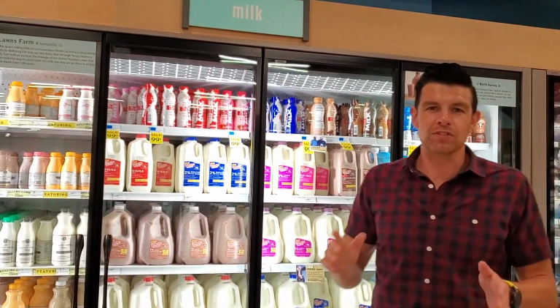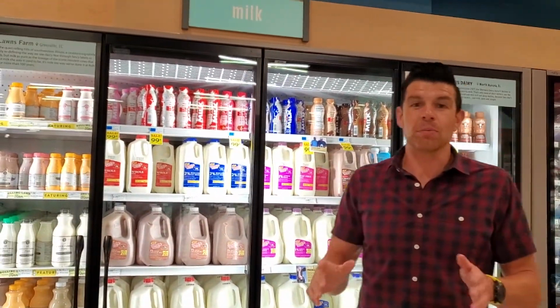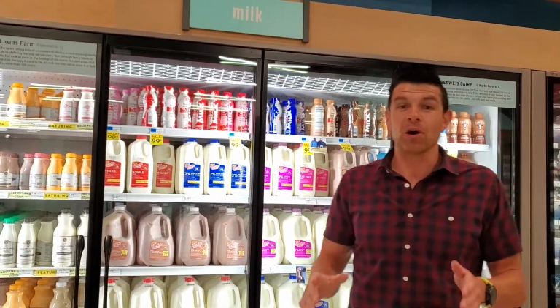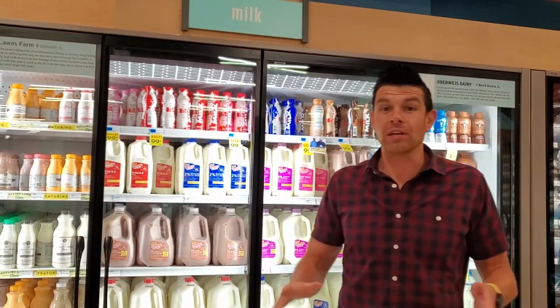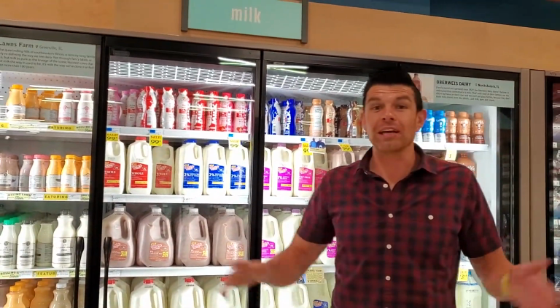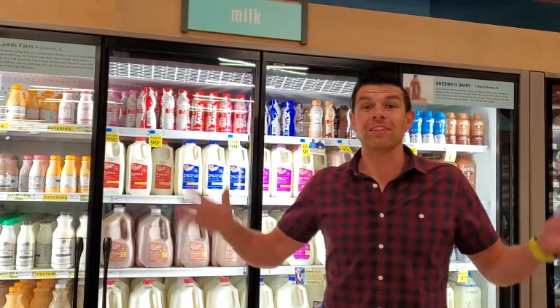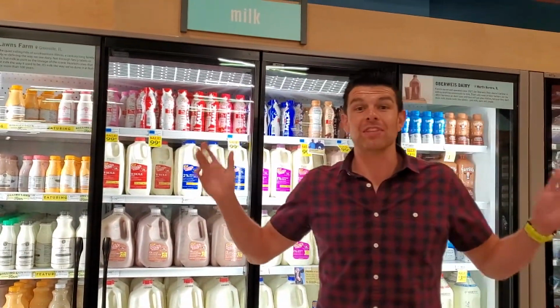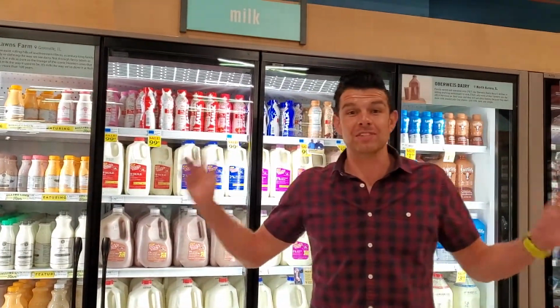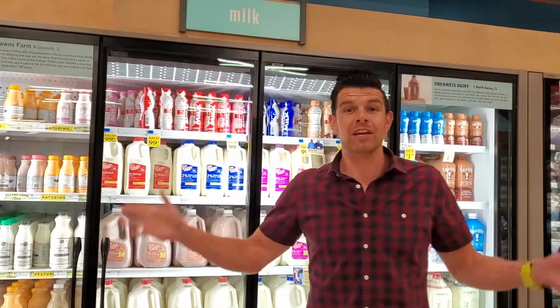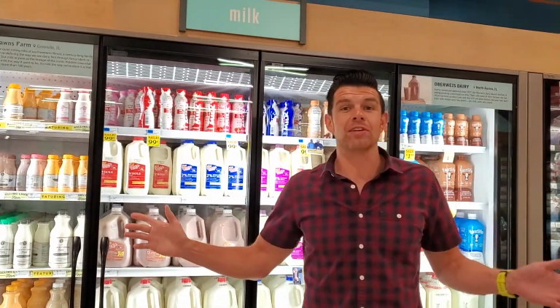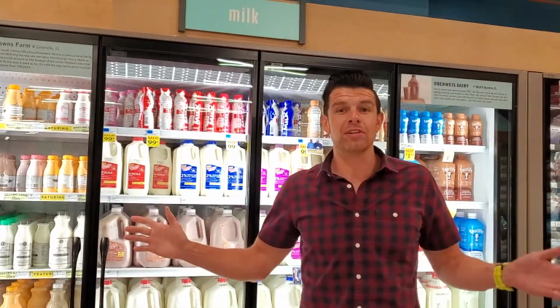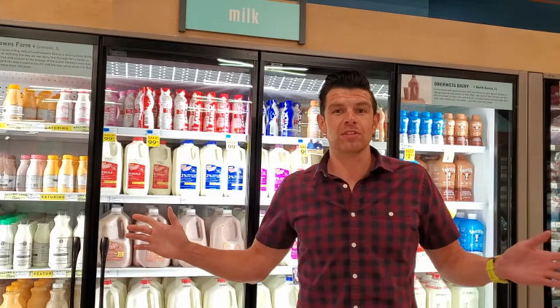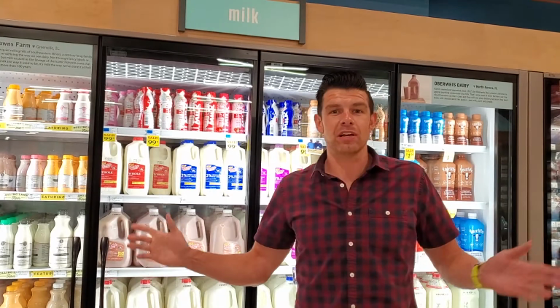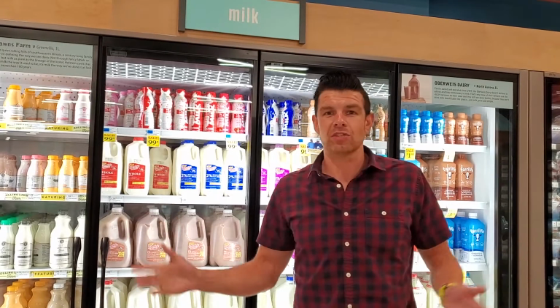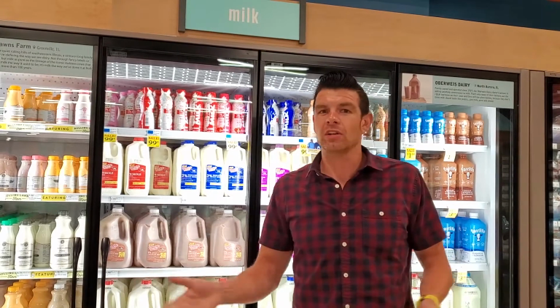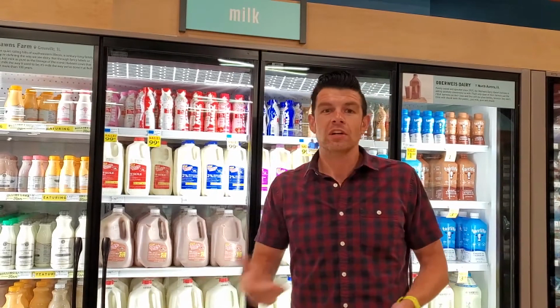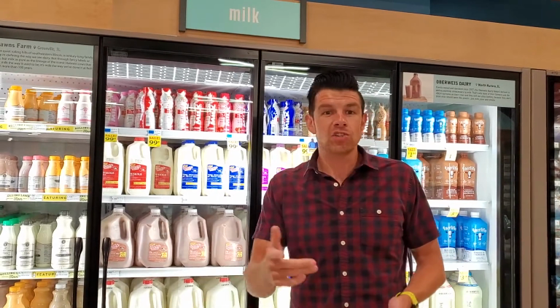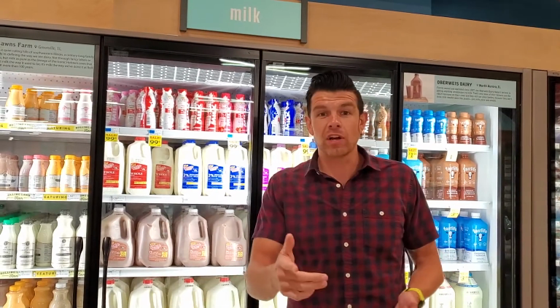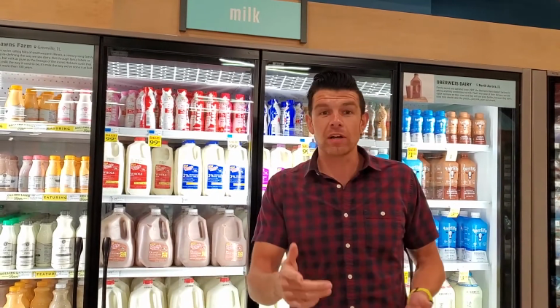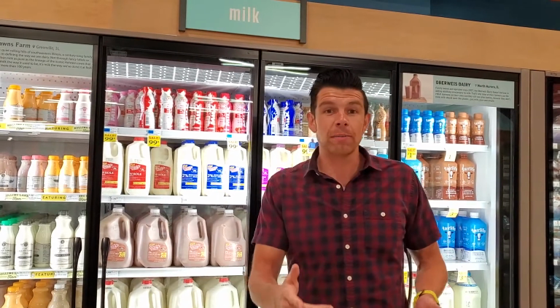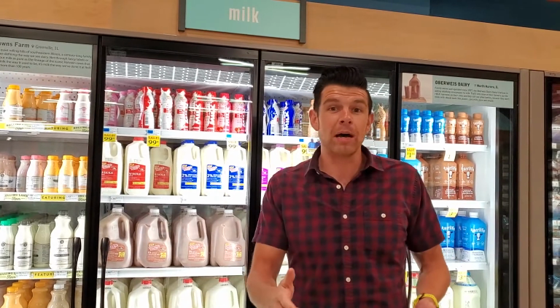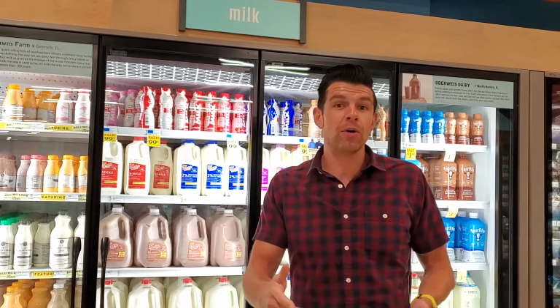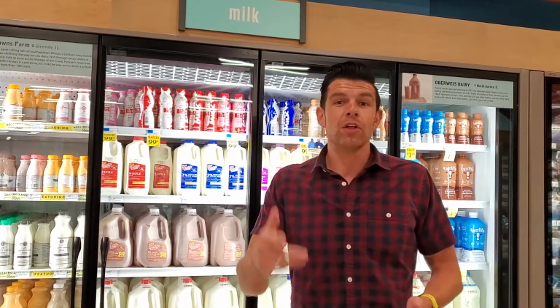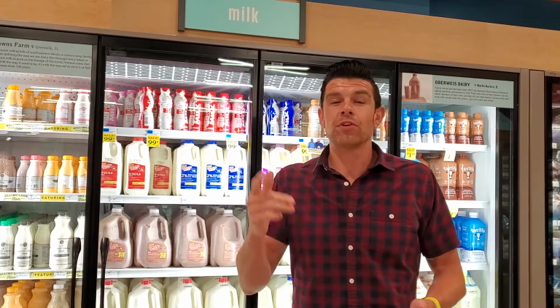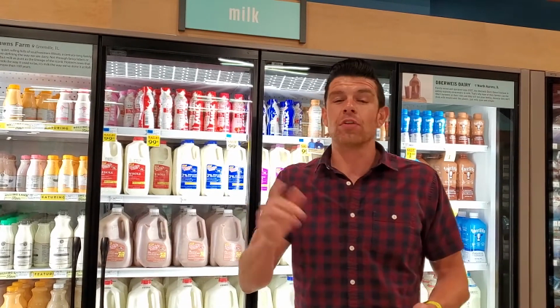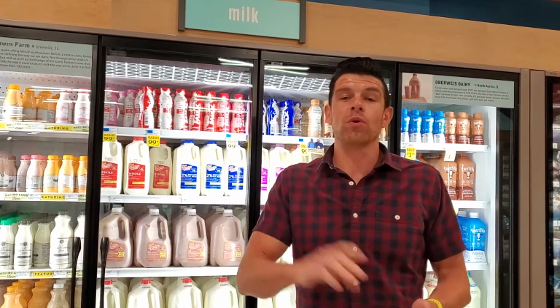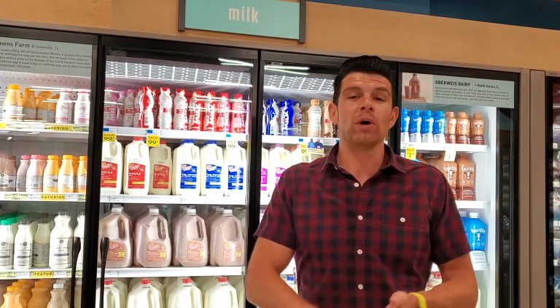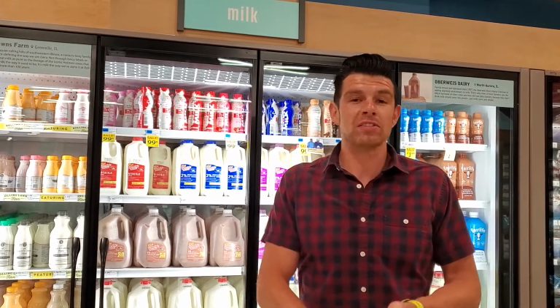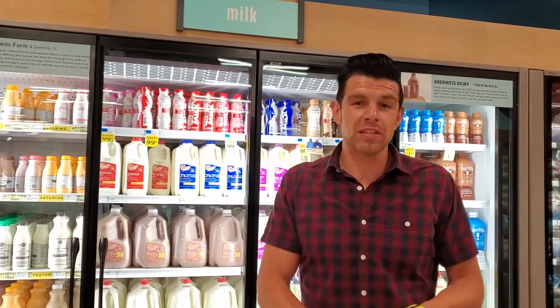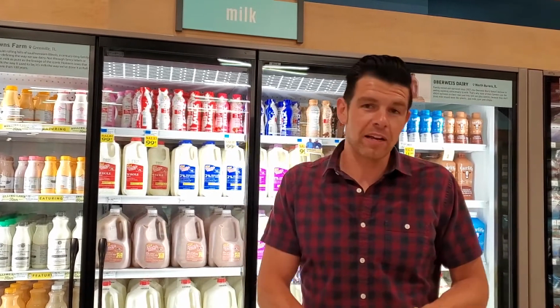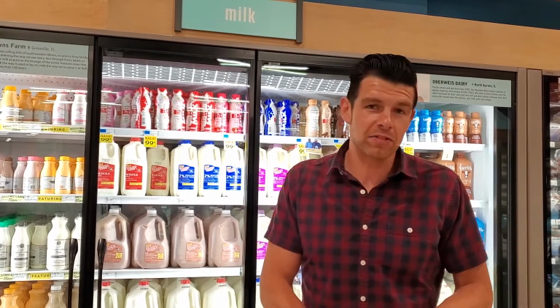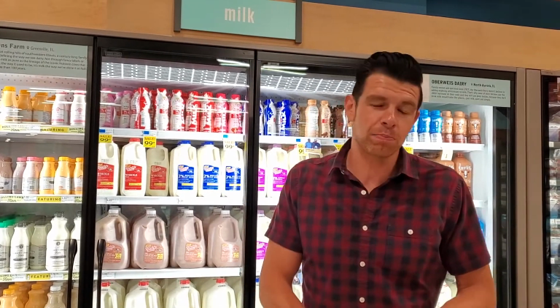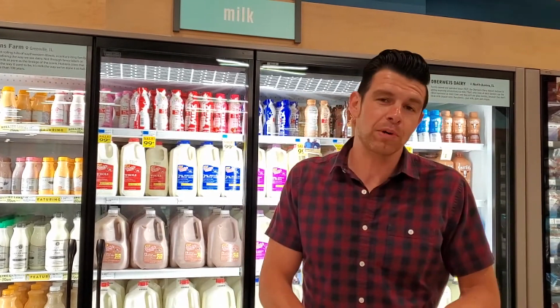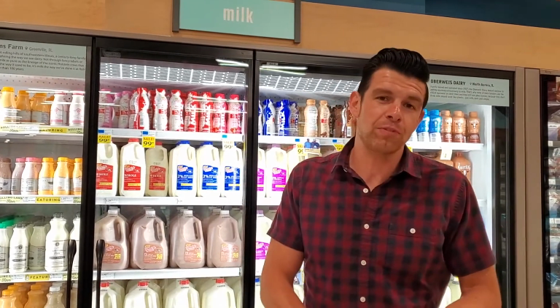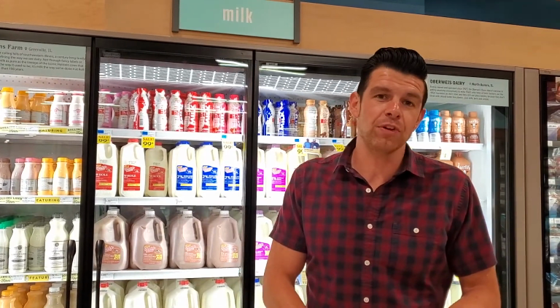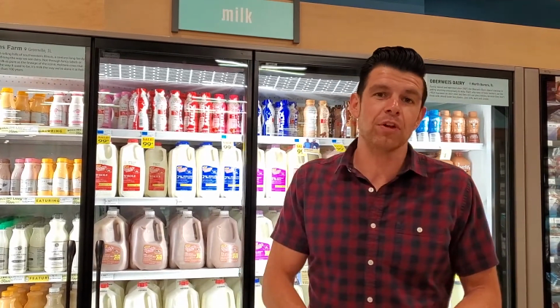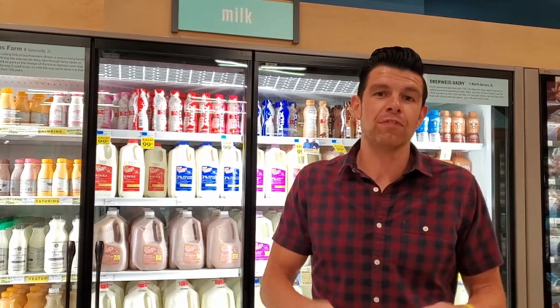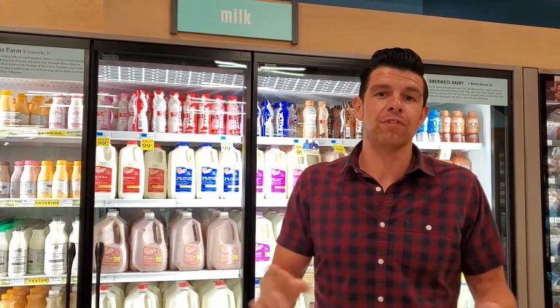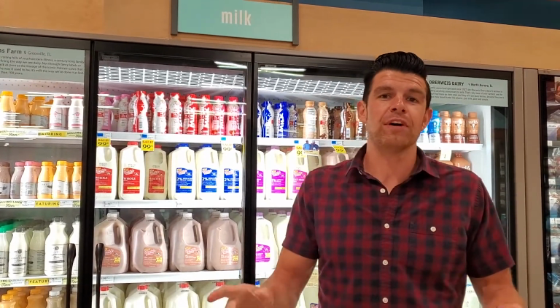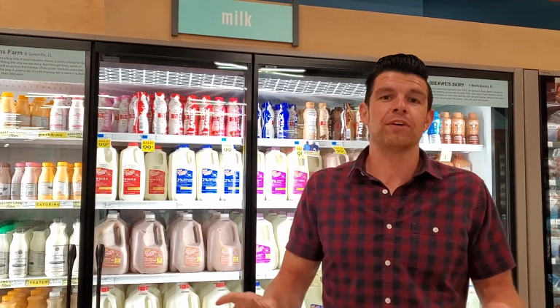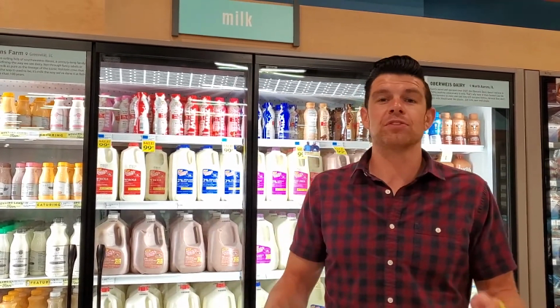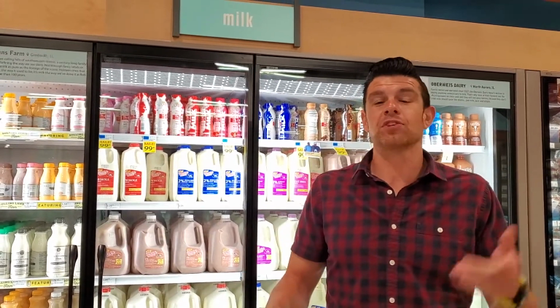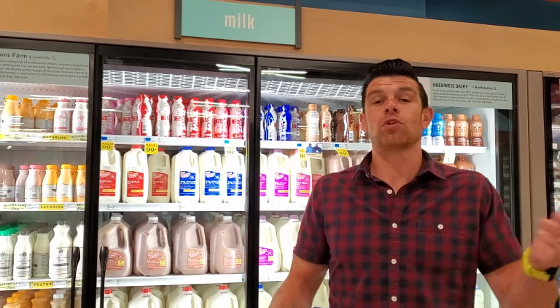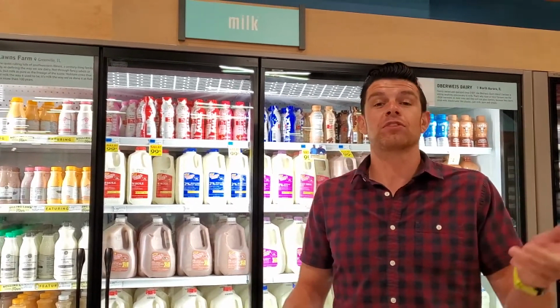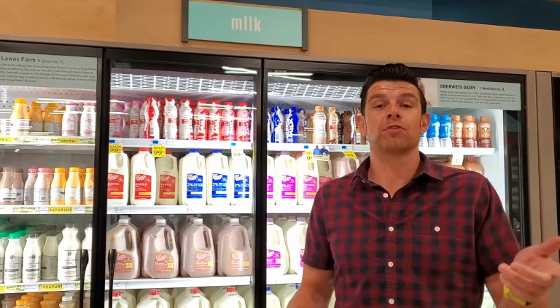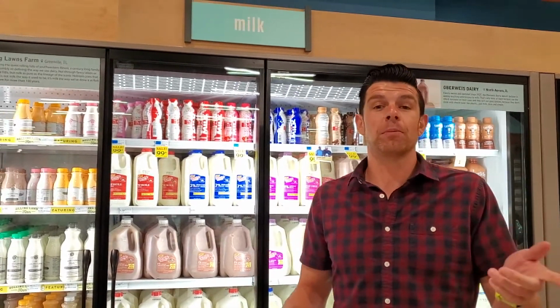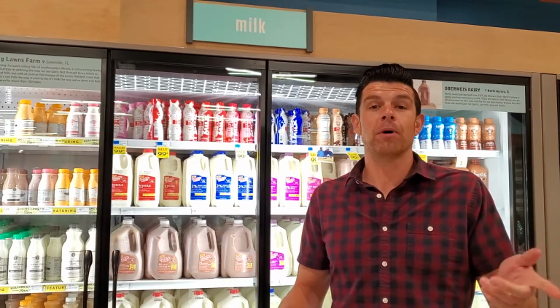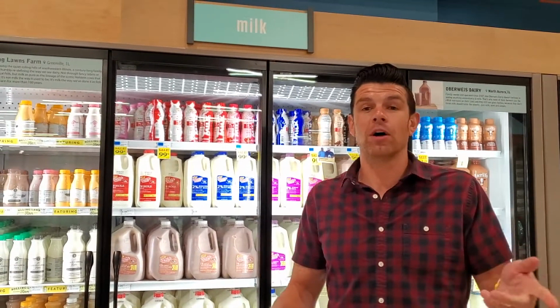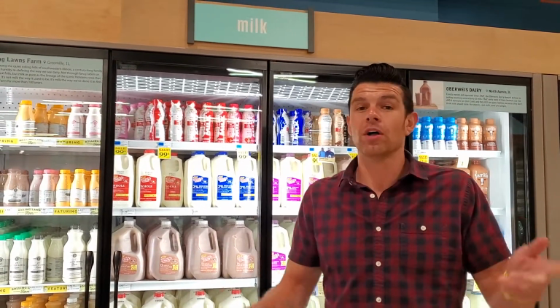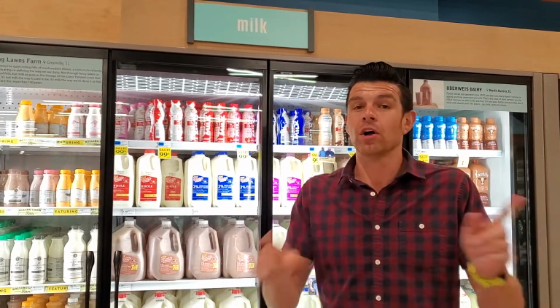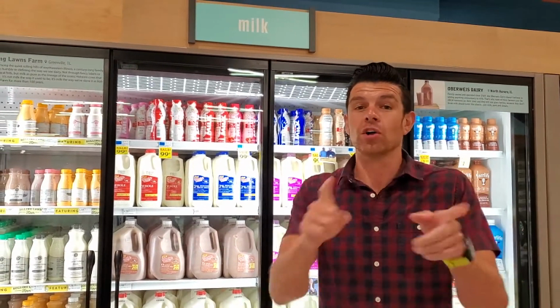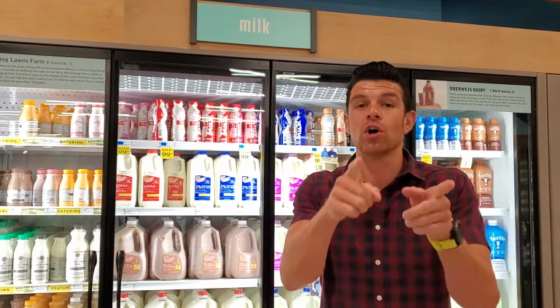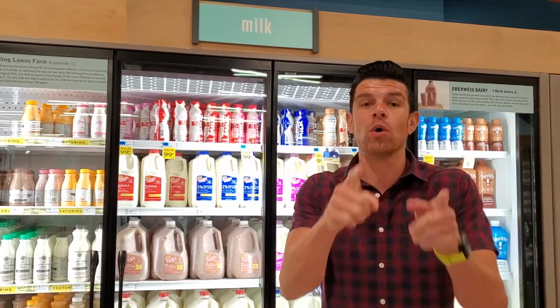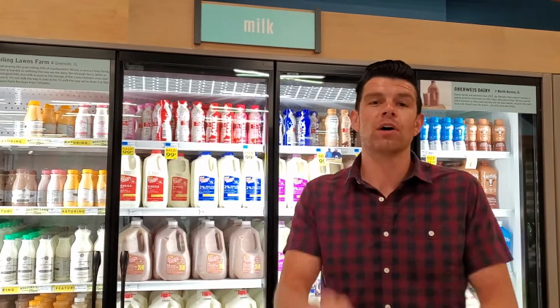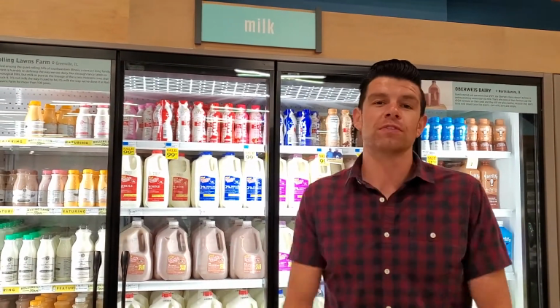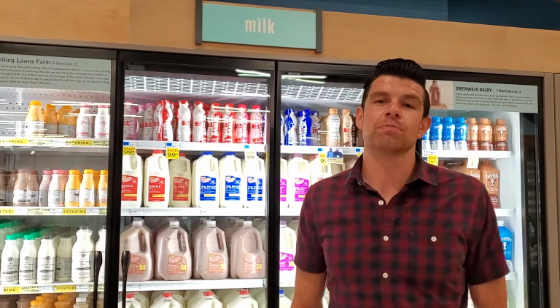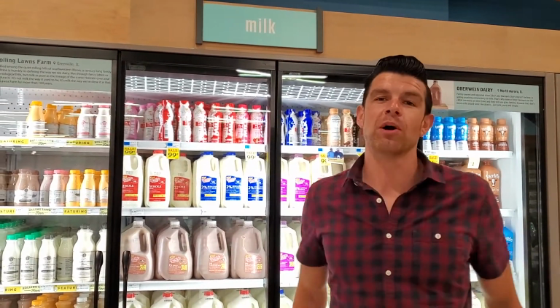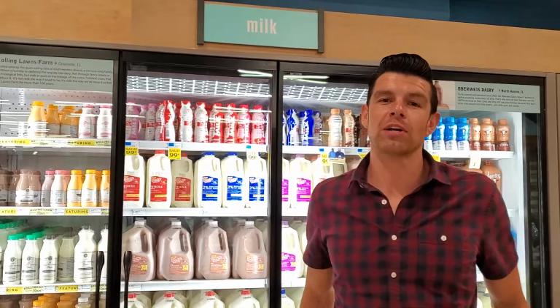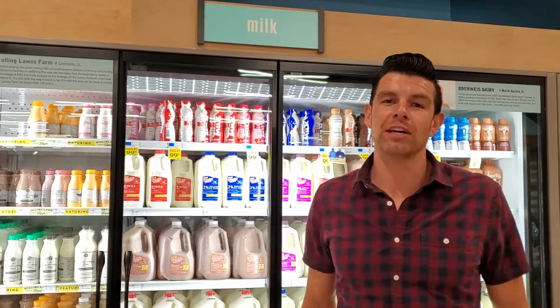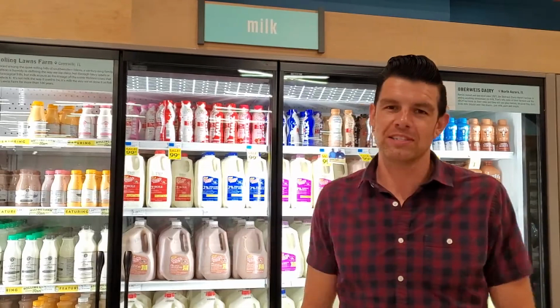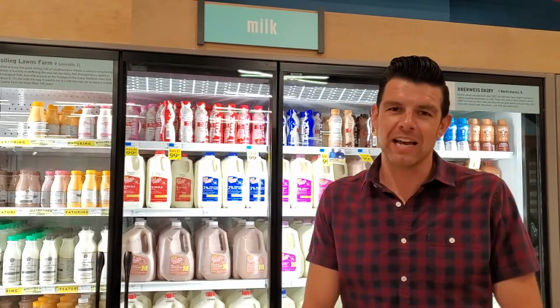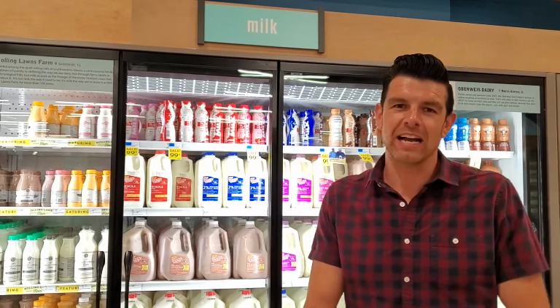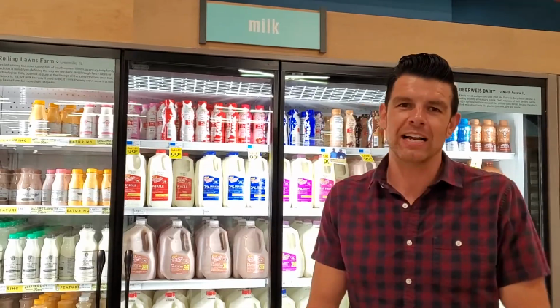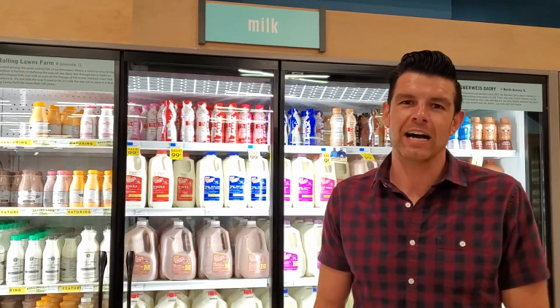Check them out in the dairy section. They're on the west side of Springfield, off of Veterans, across from the mall — or visit goharvestmarket.com.